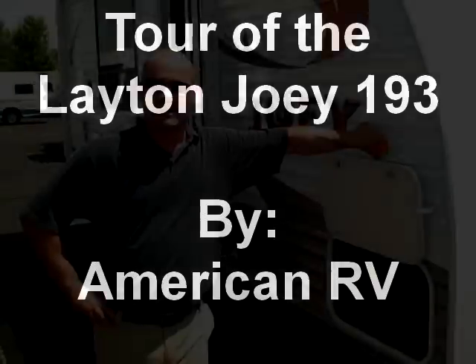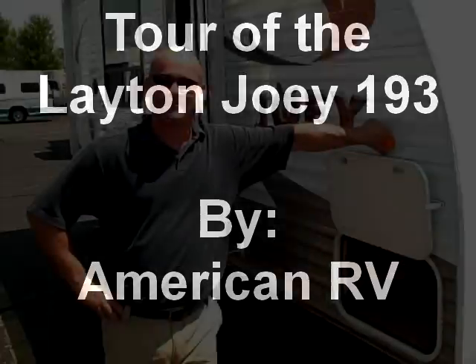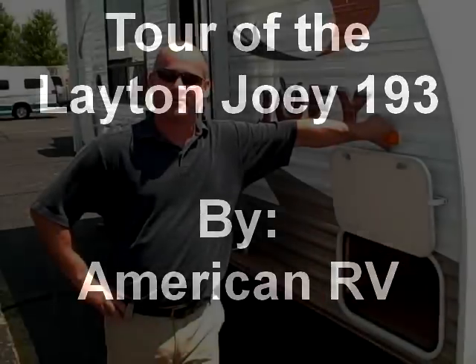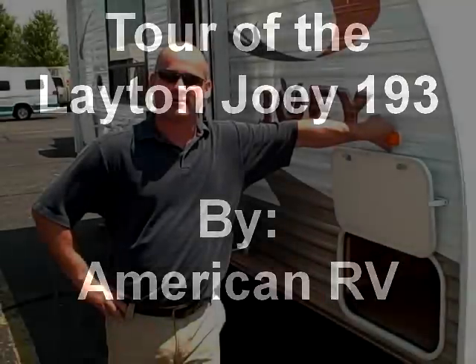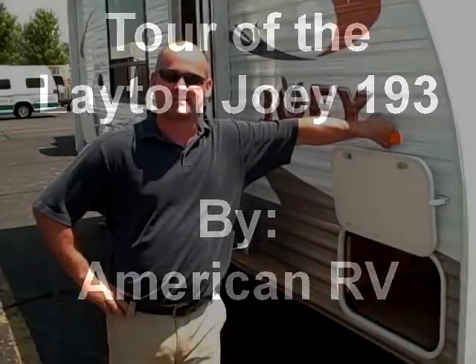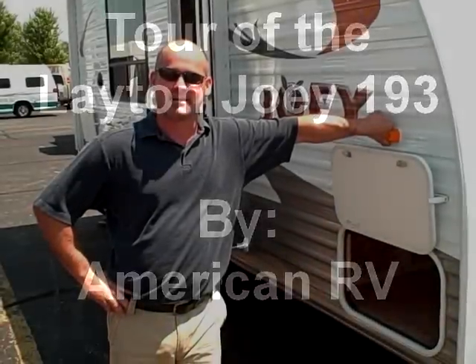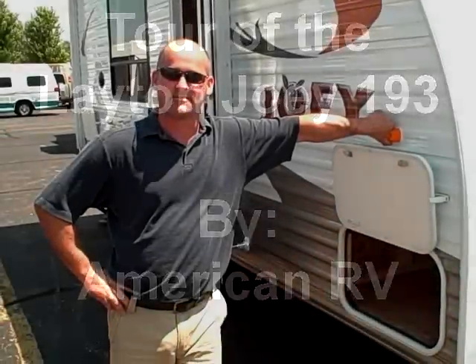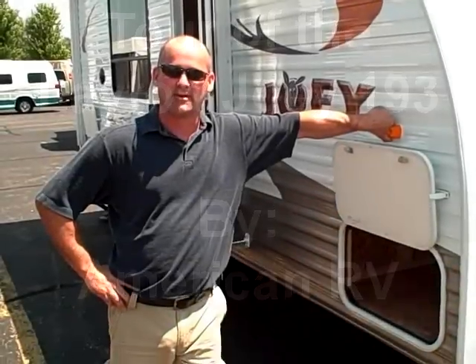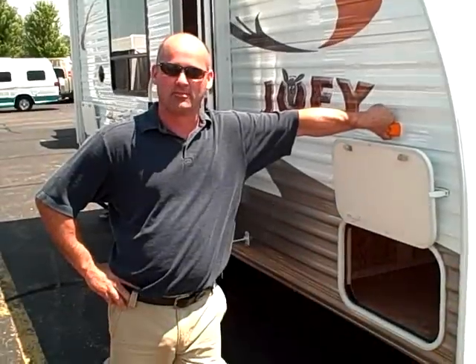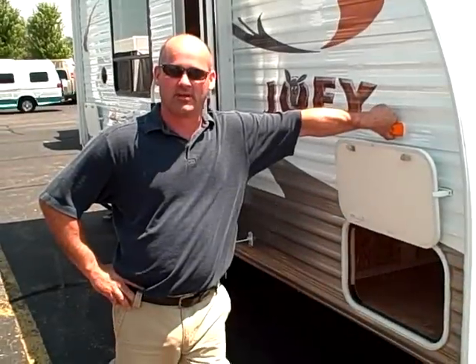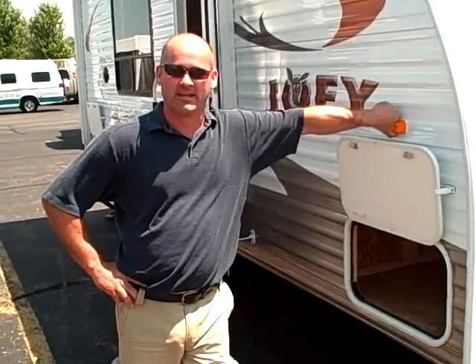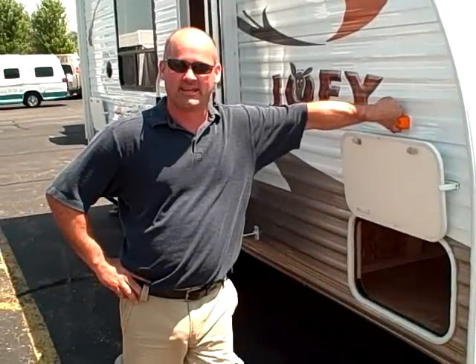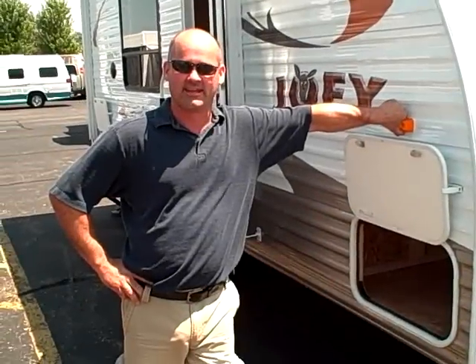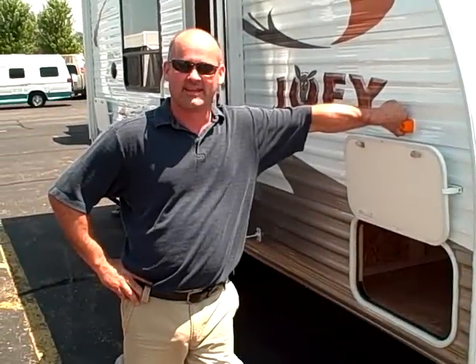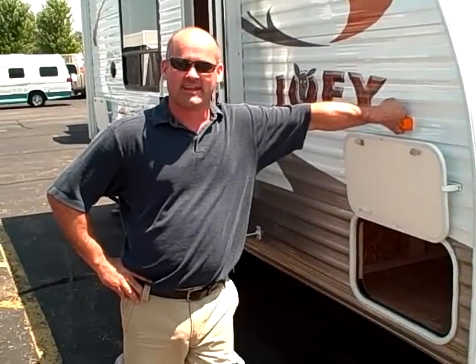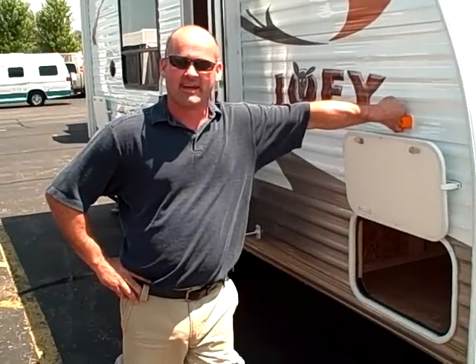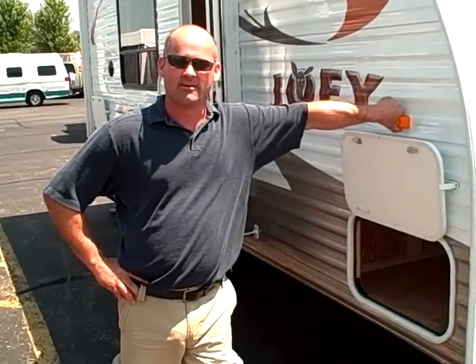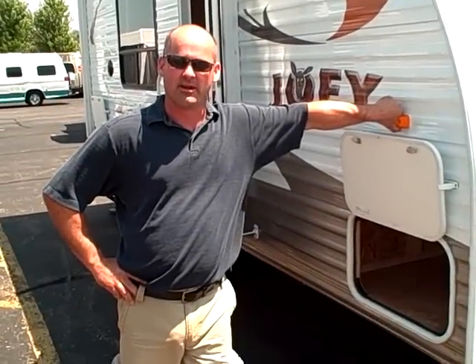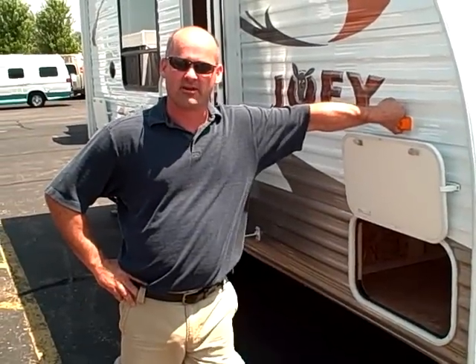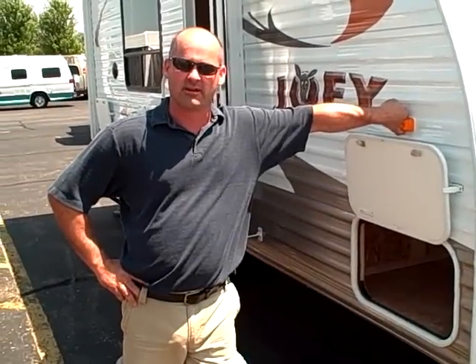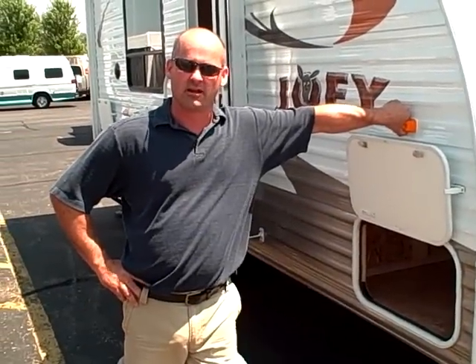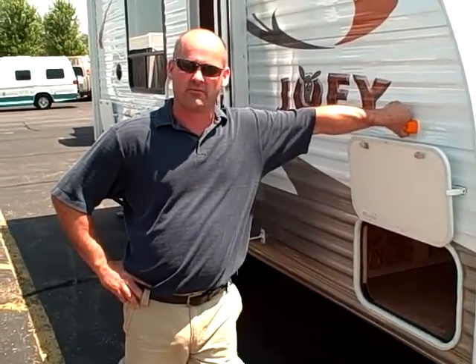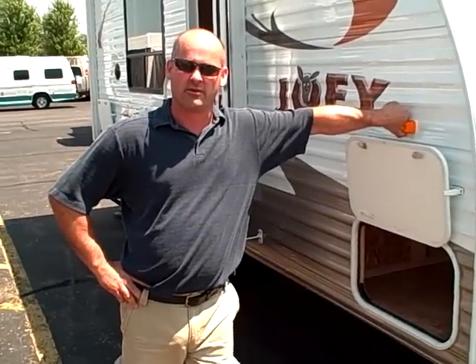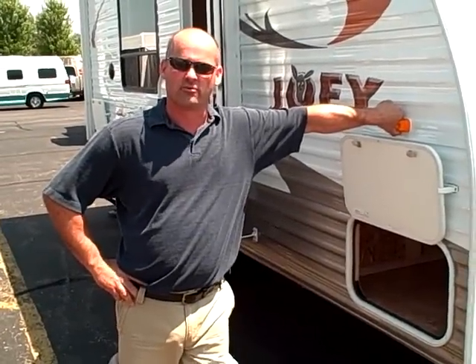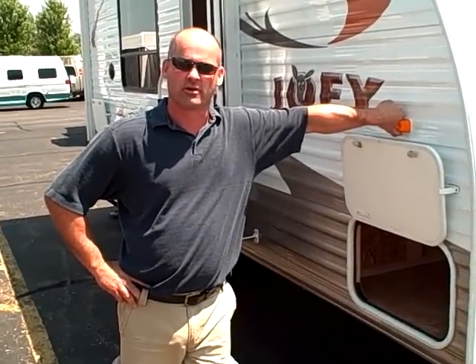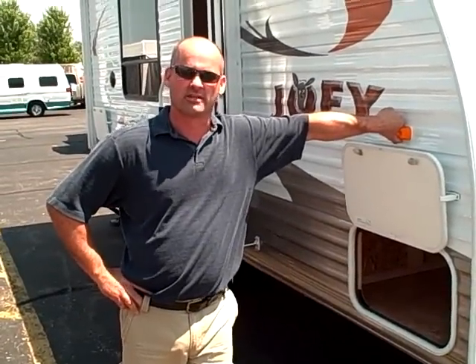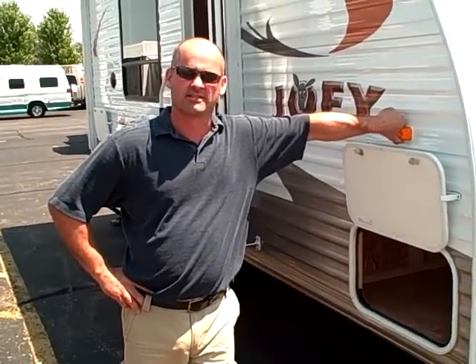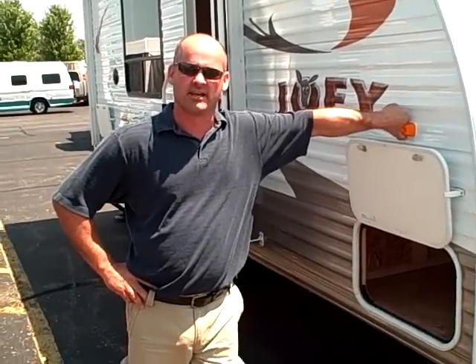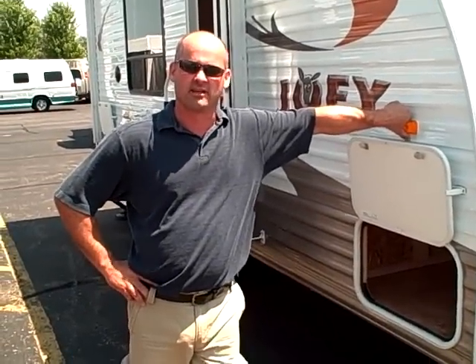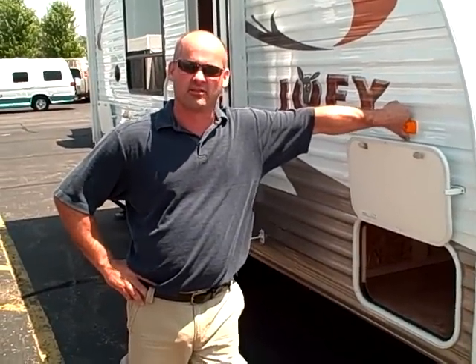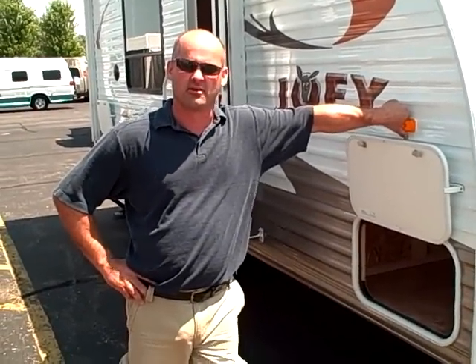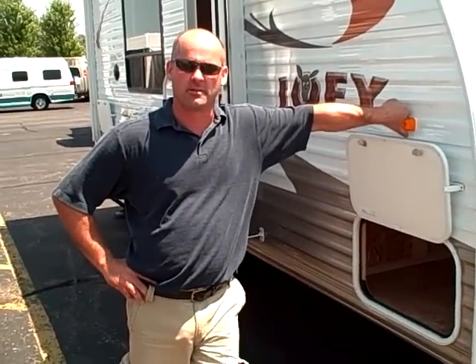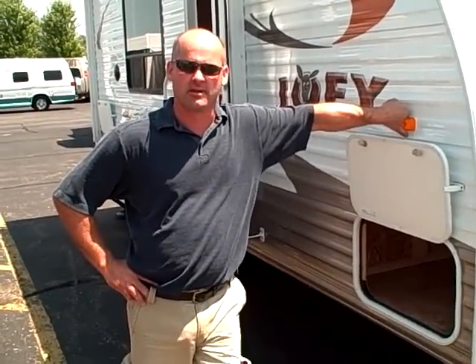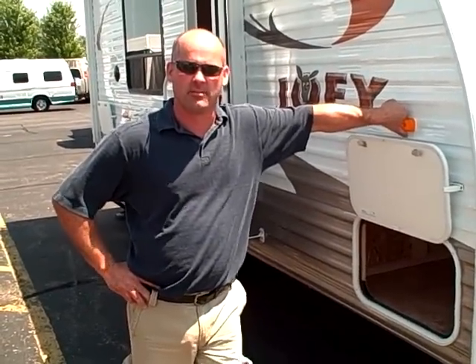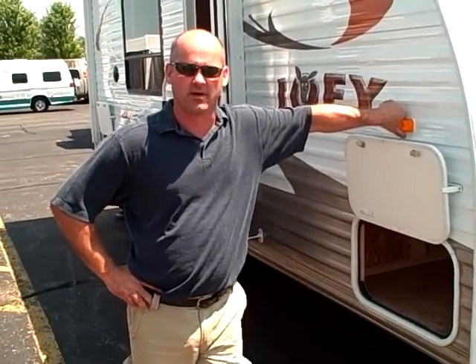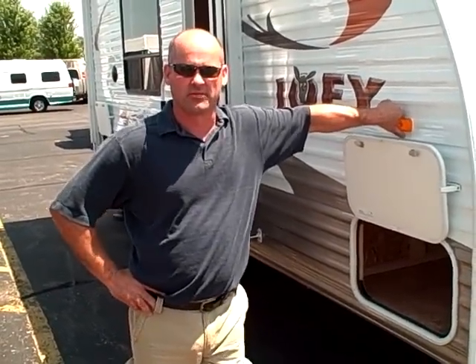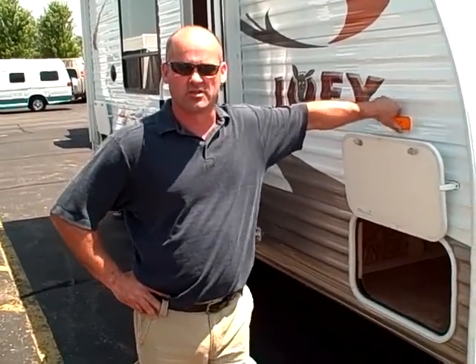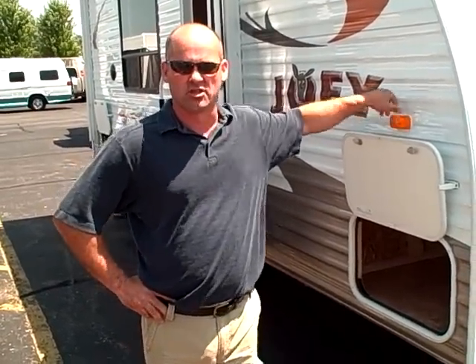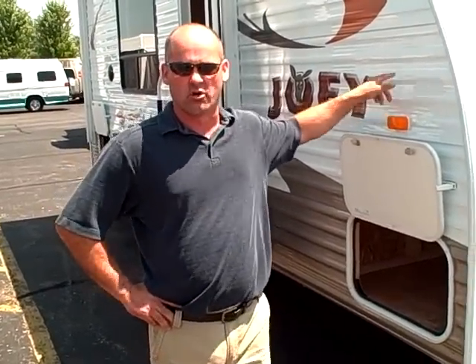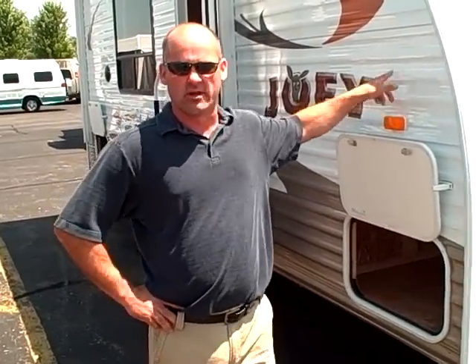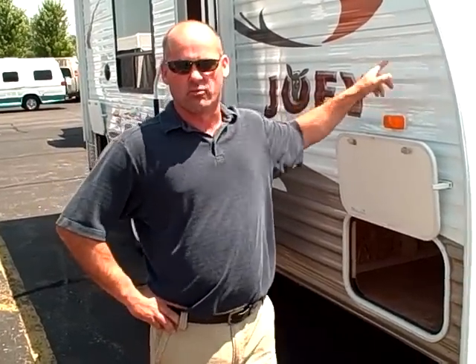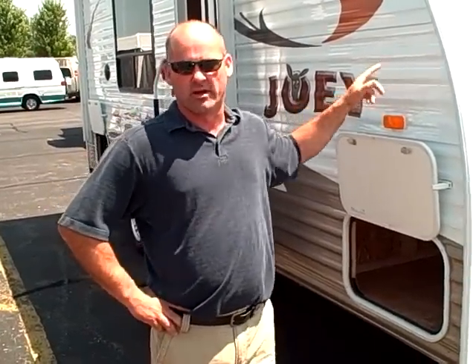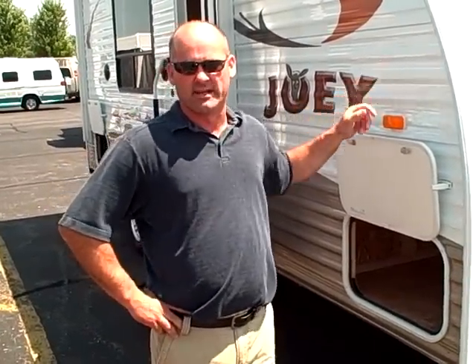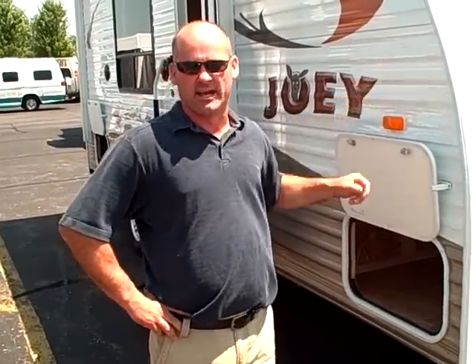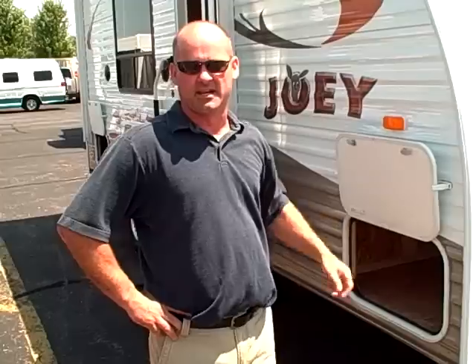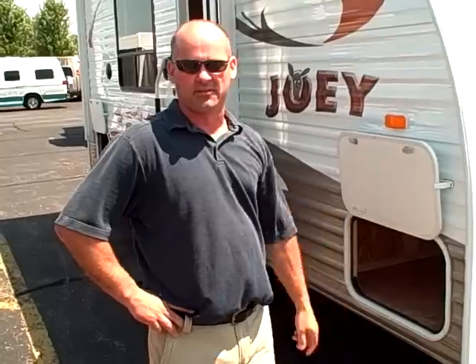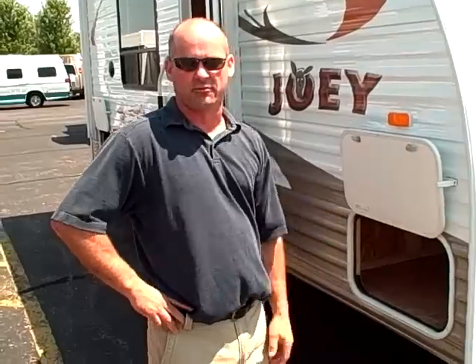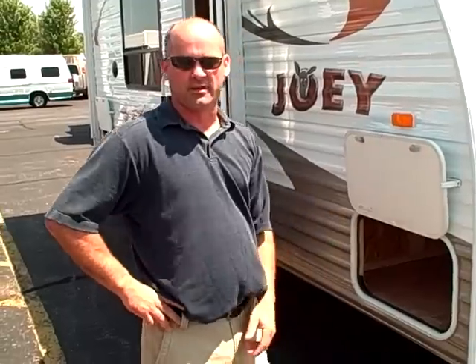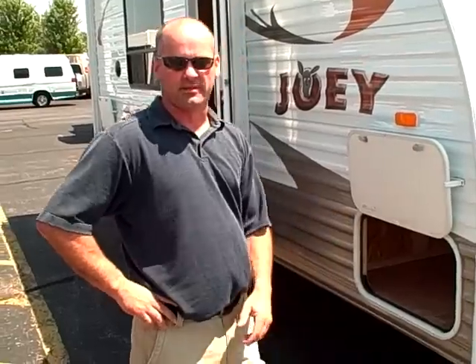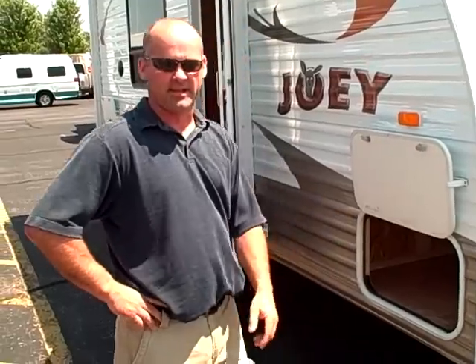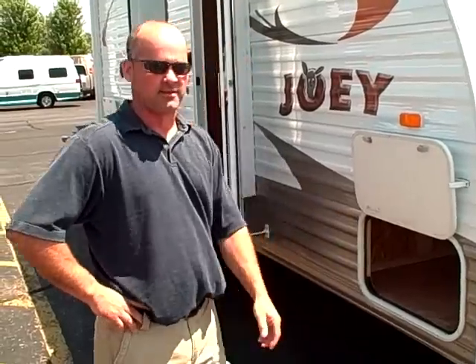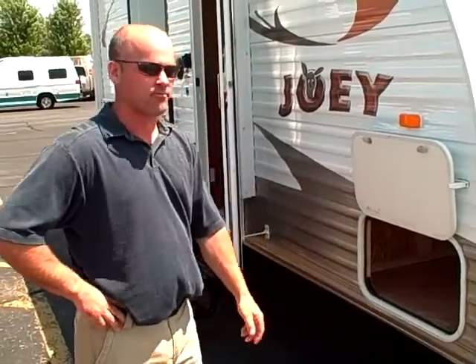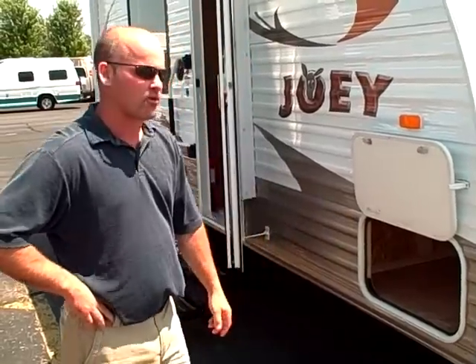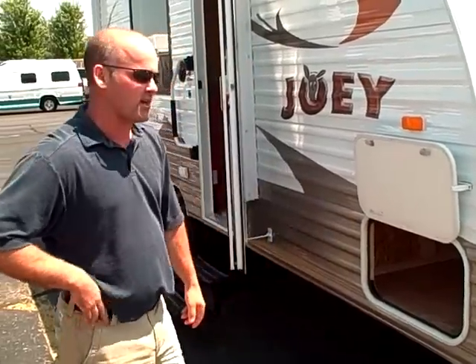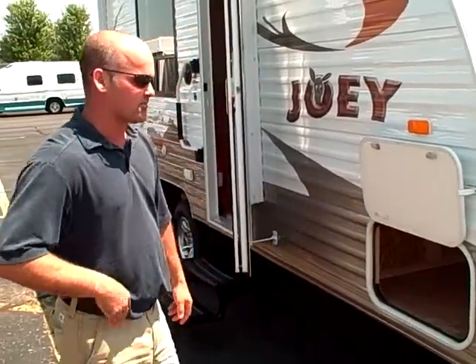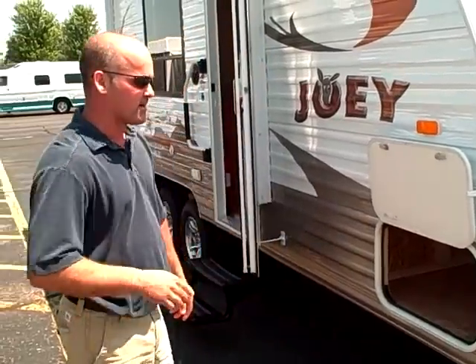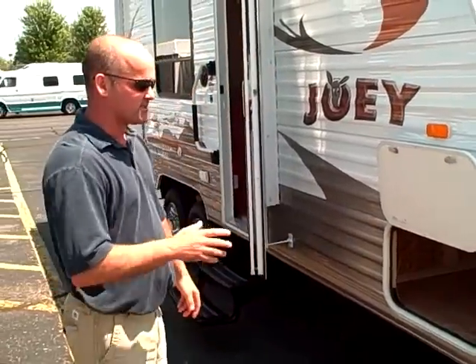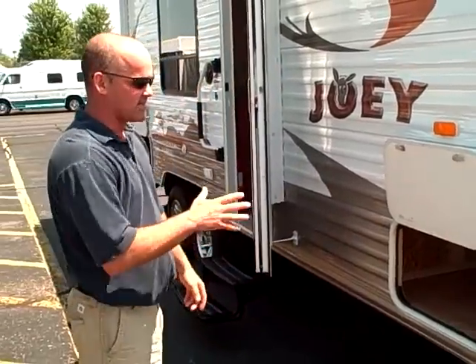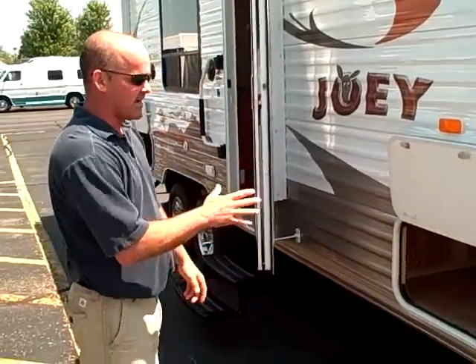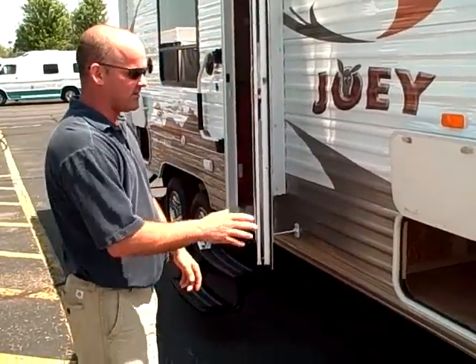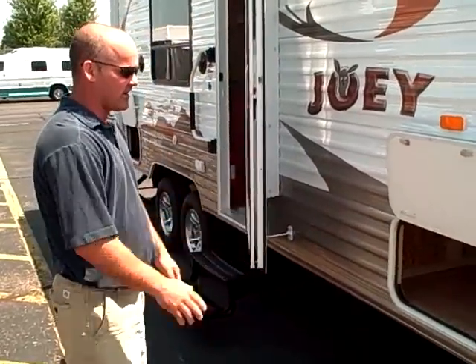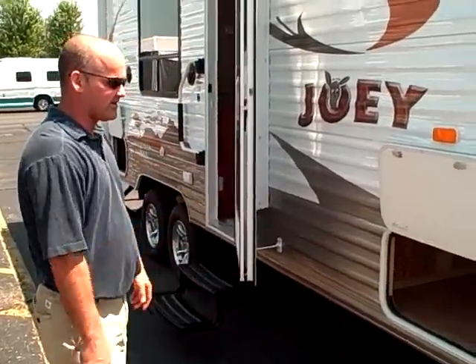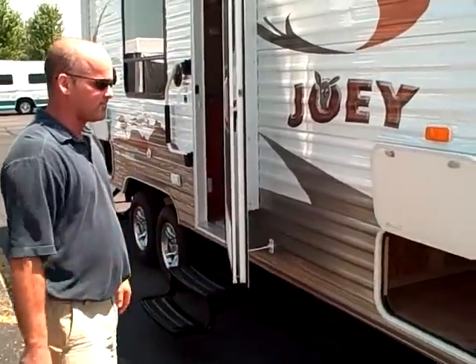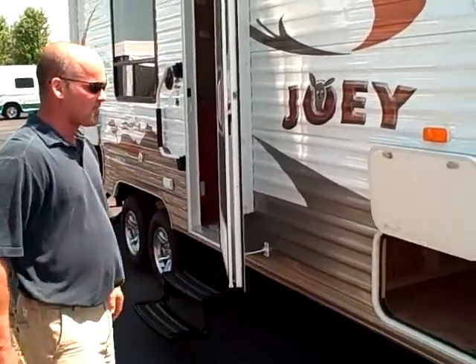Hi folks, I'm Bill Blake at American RV. We're going to tell you a little bit about the Joey 193 Layton product by Skyline.